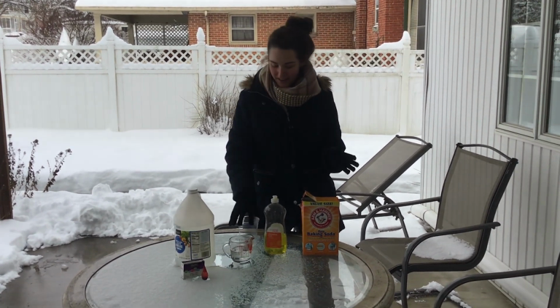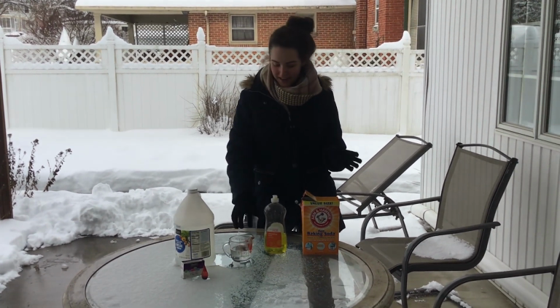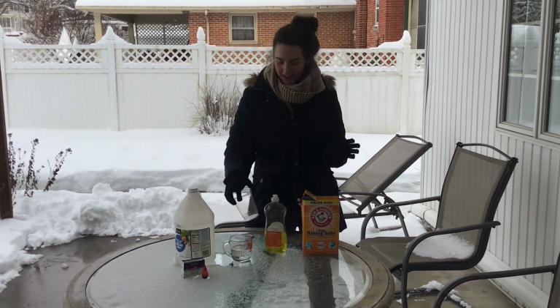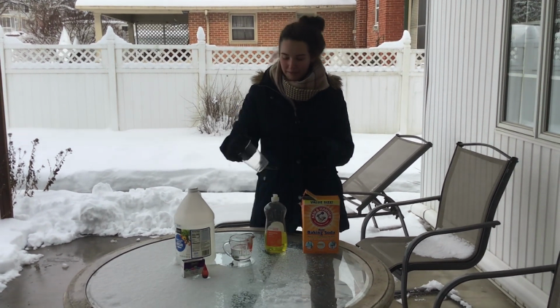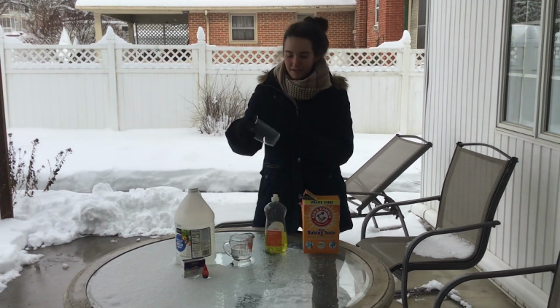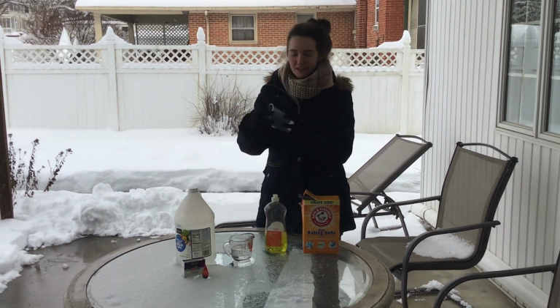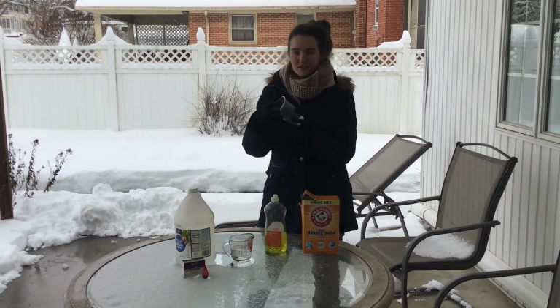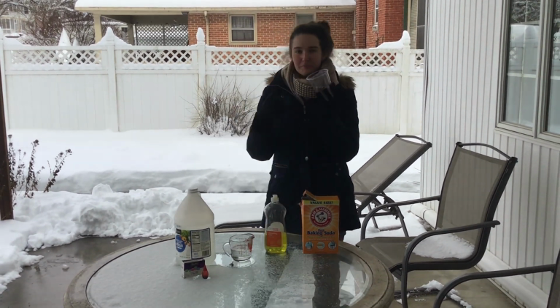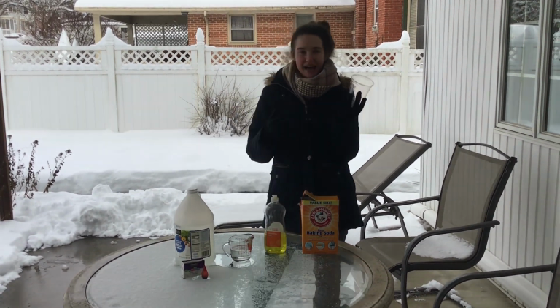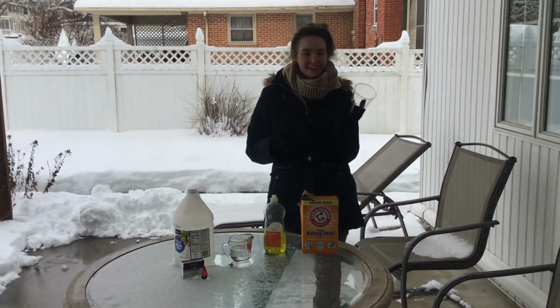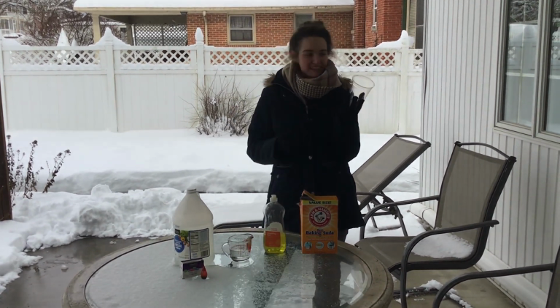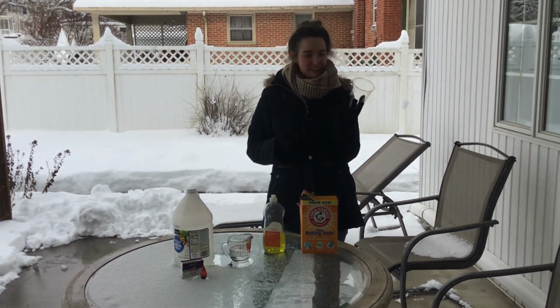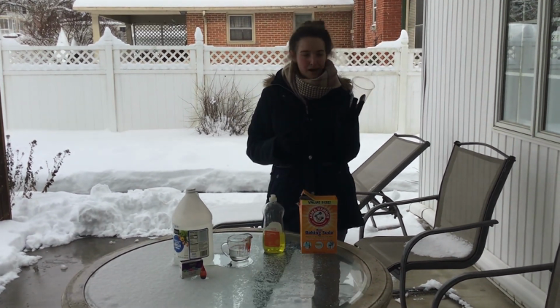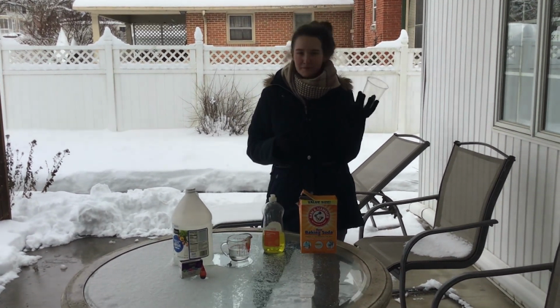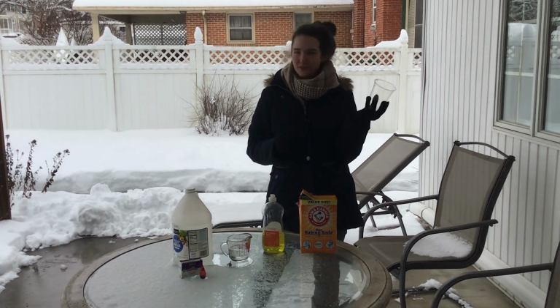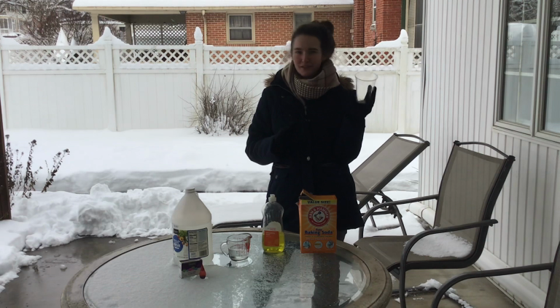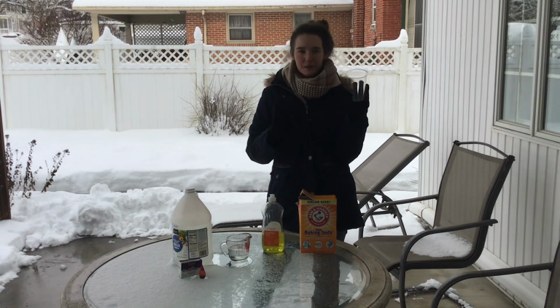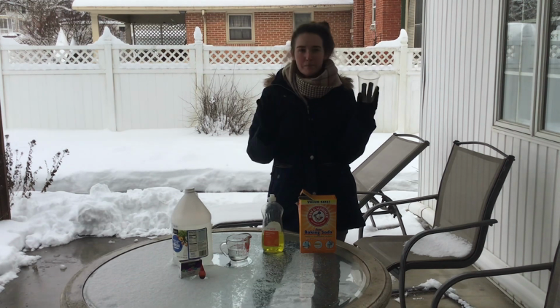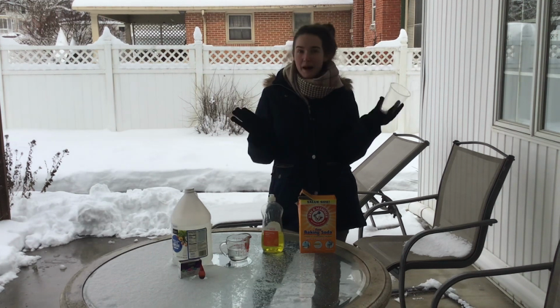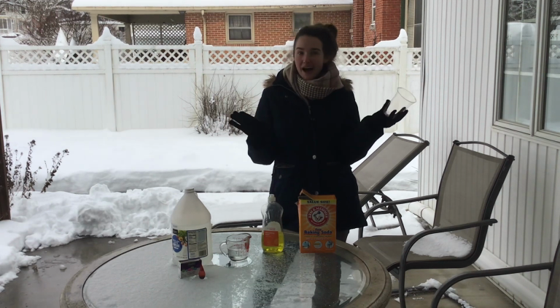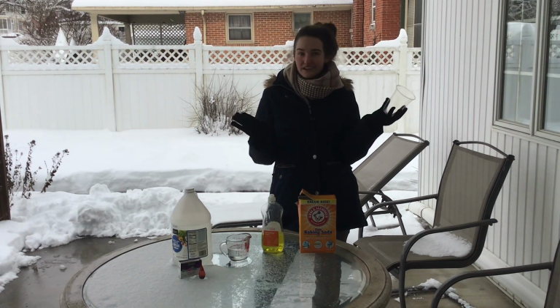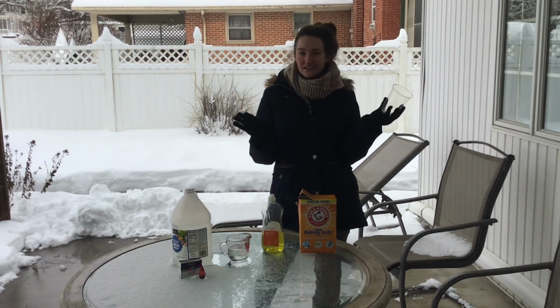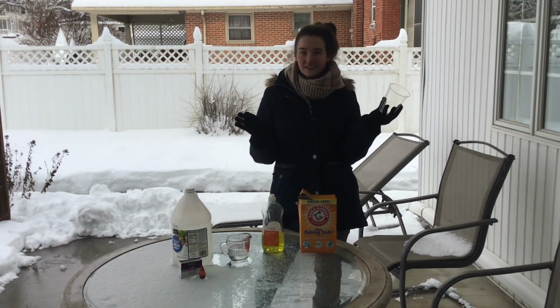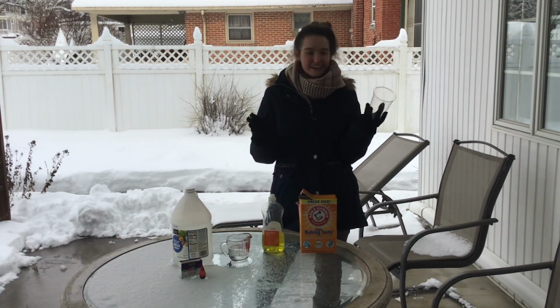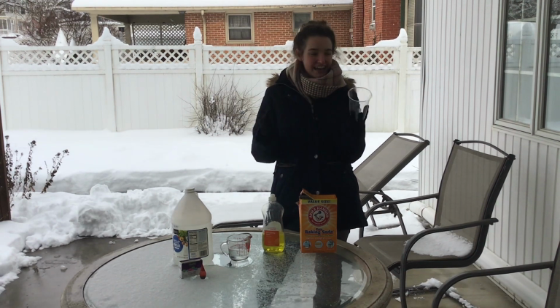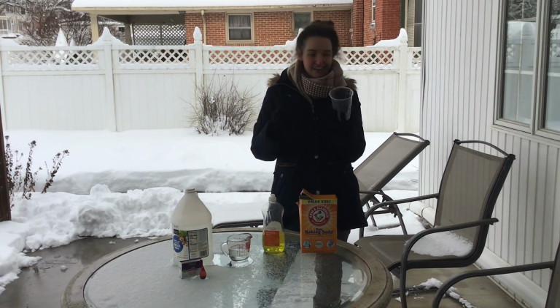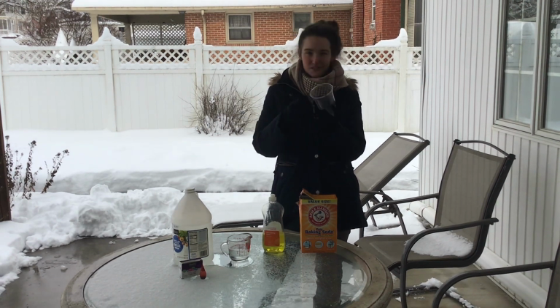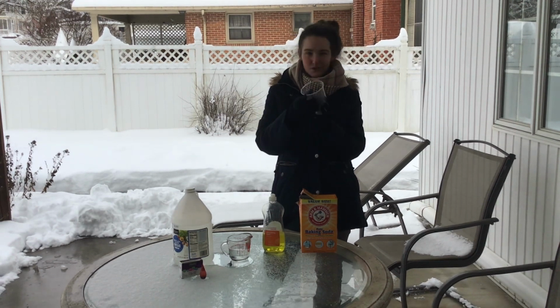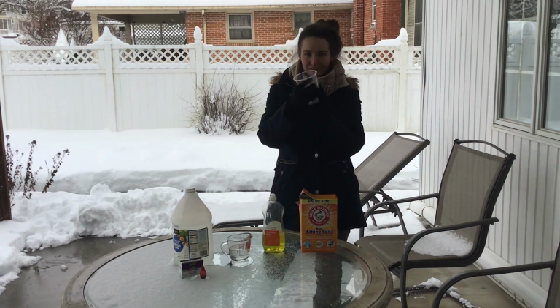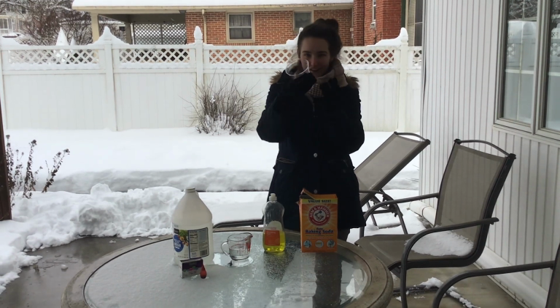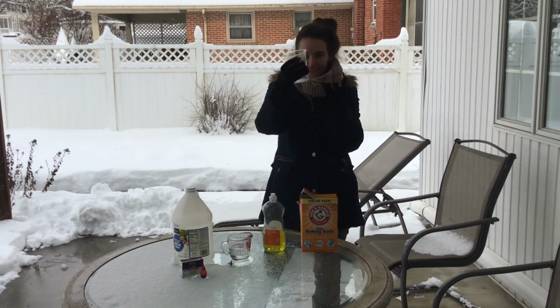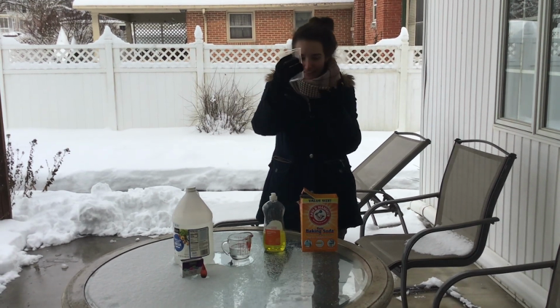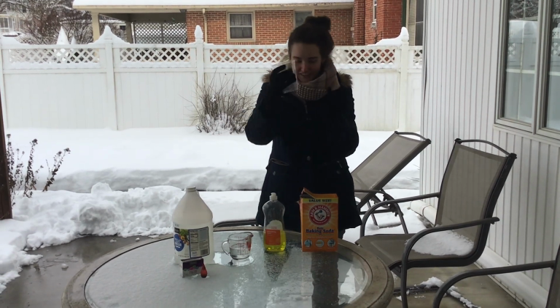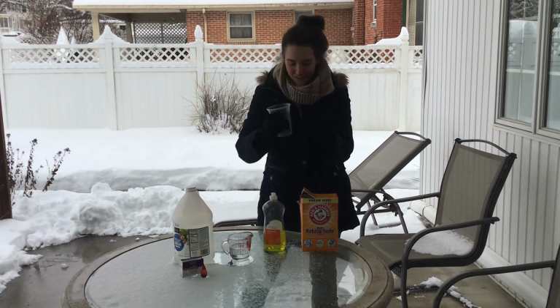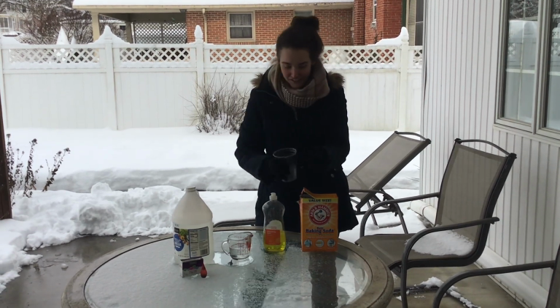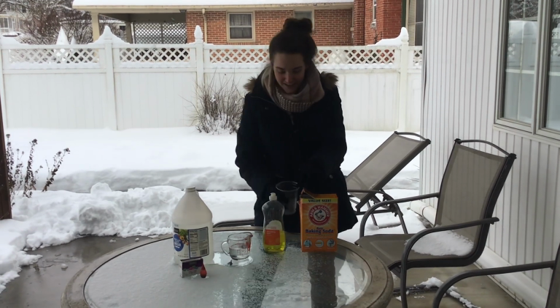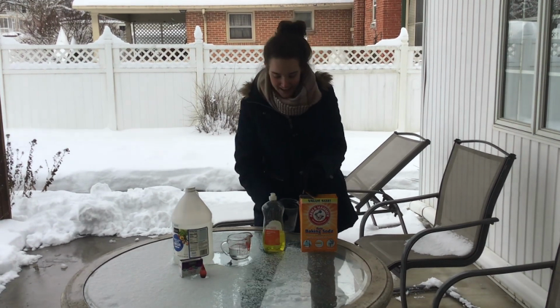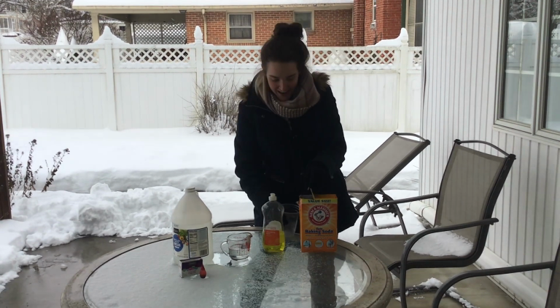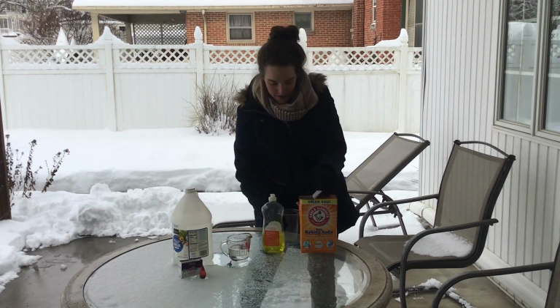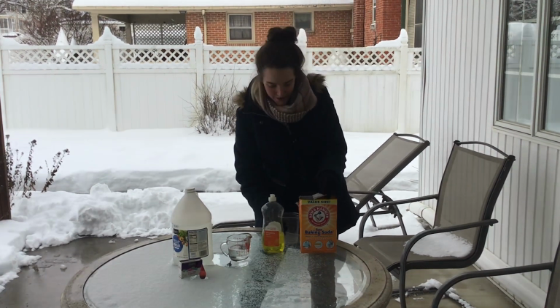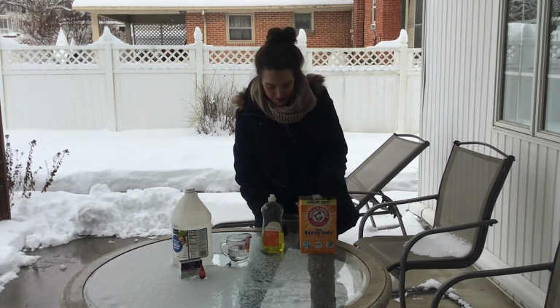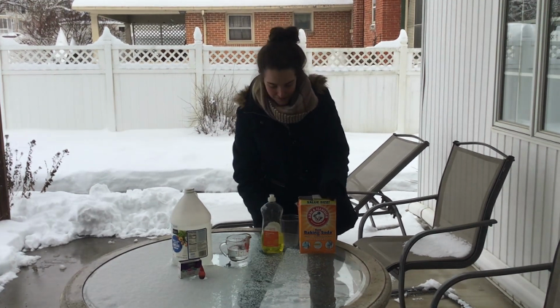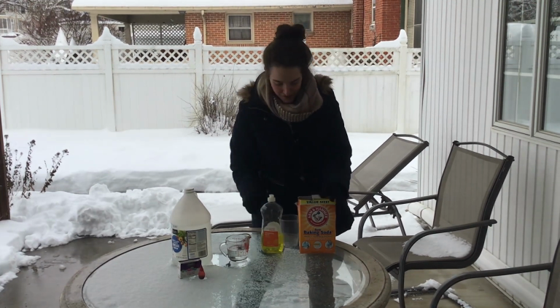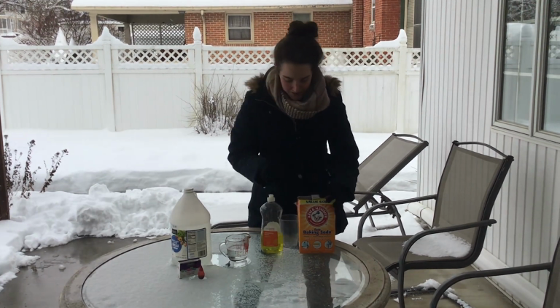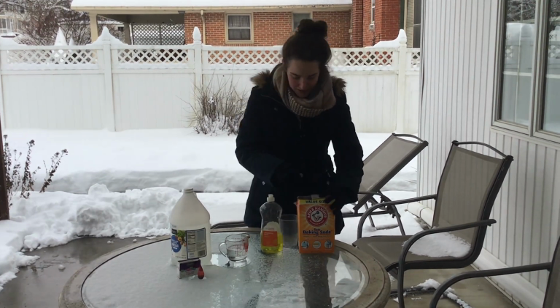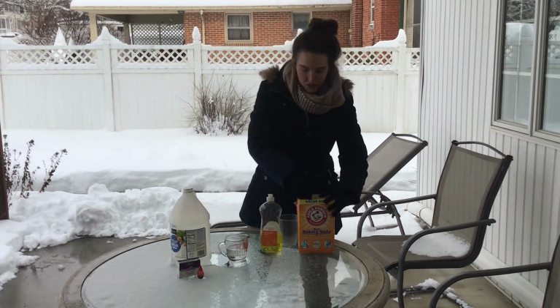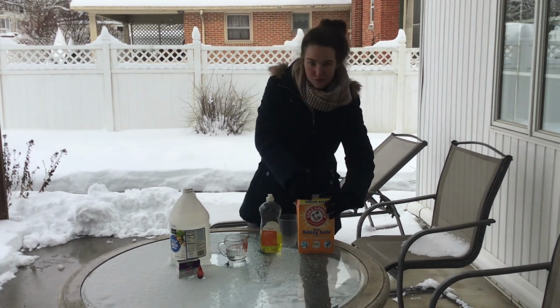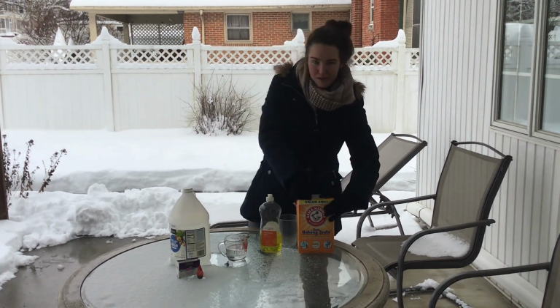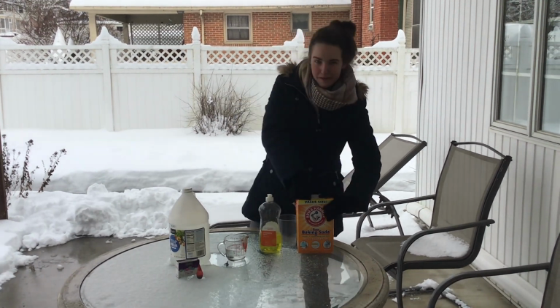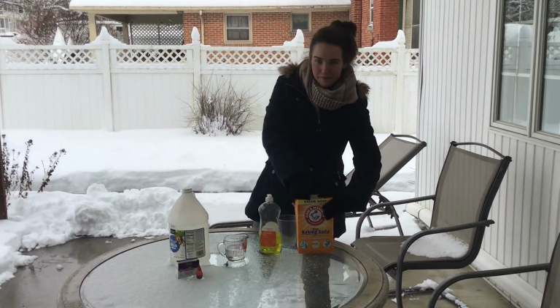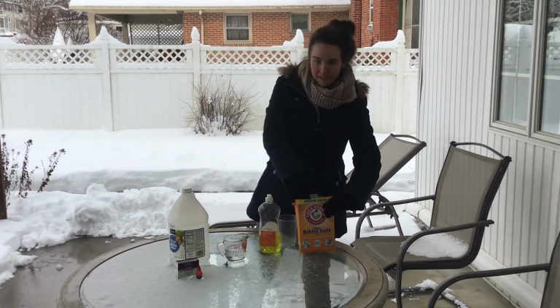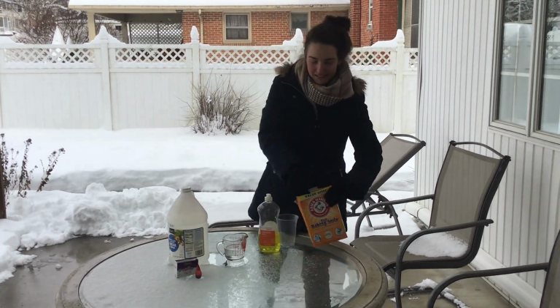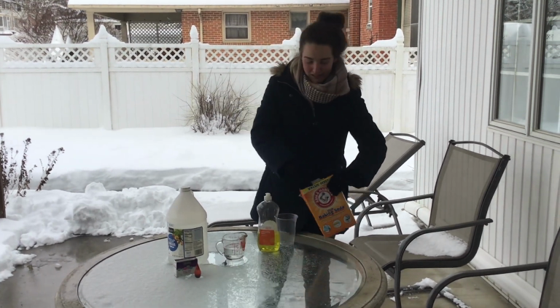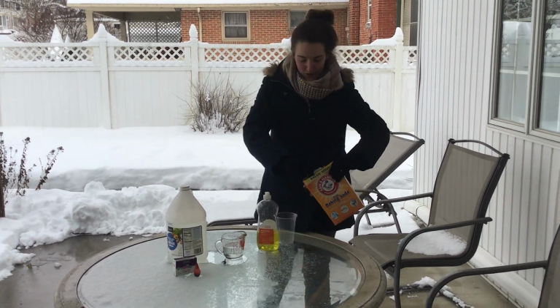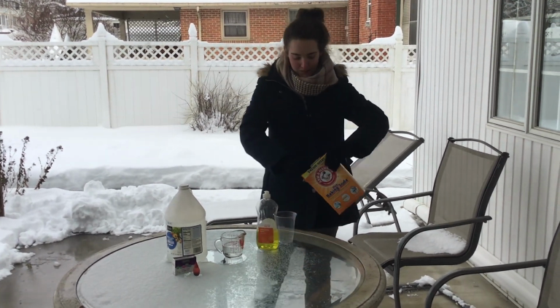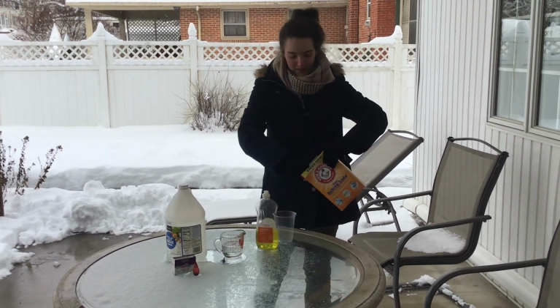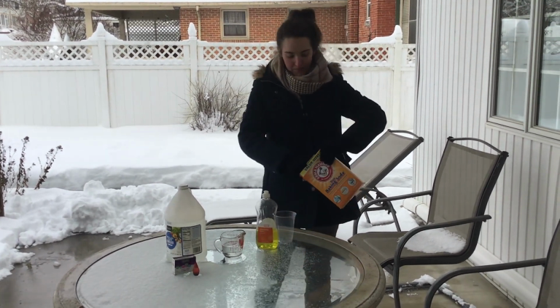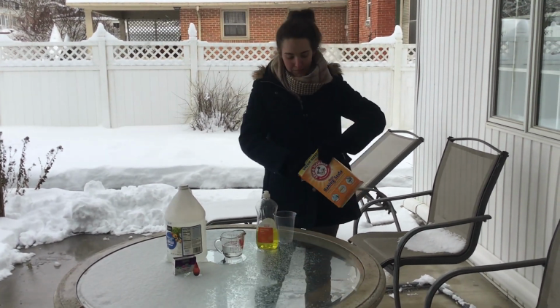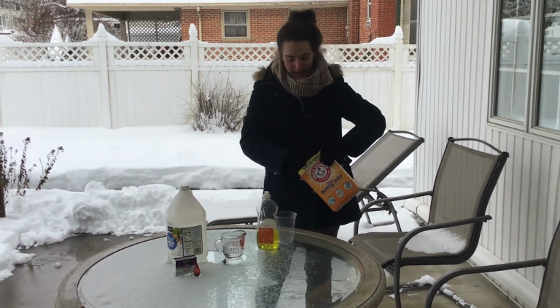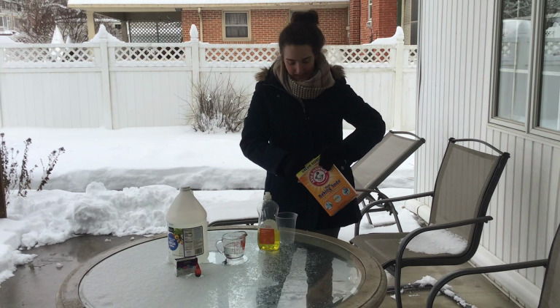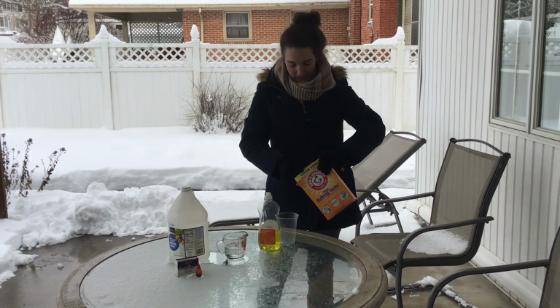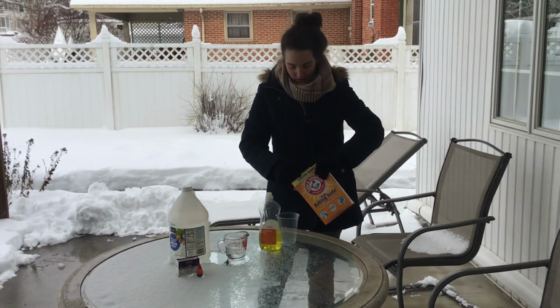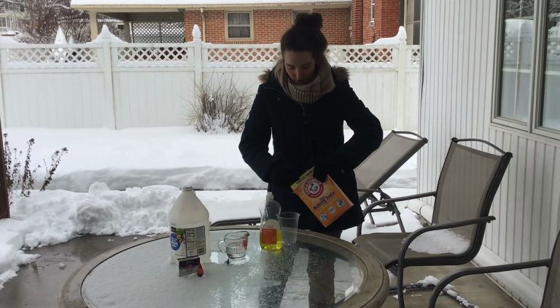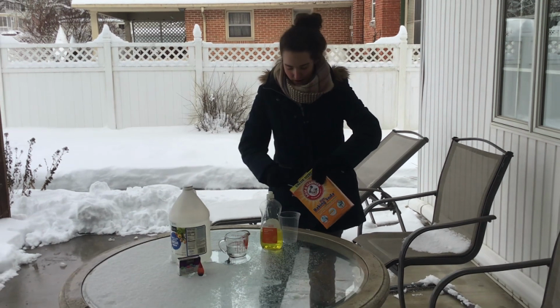I'm gonna use a plastic cup — you can use a bottle, any sort of a vessel — and we're gonna fill it with three big scoops of baking soda.